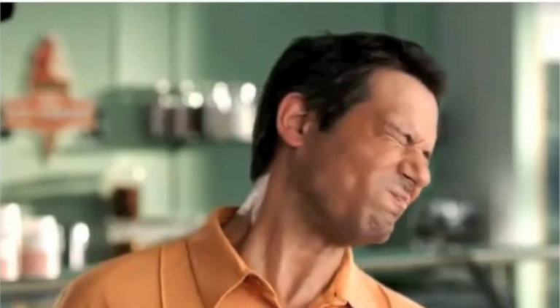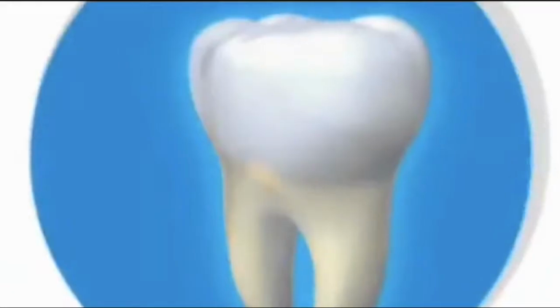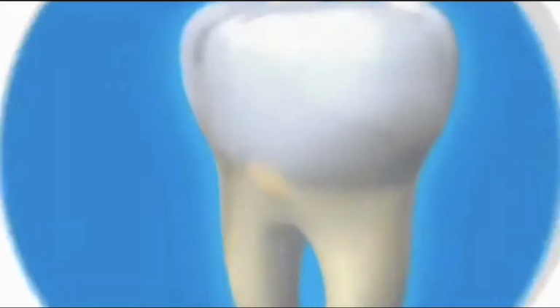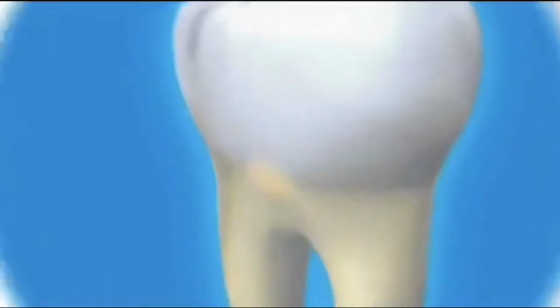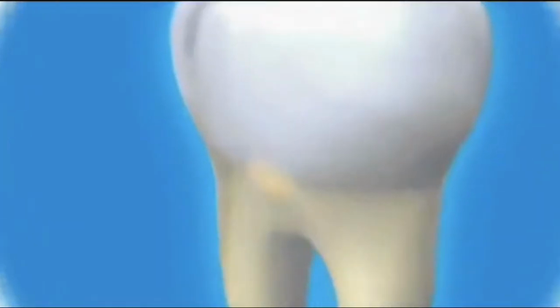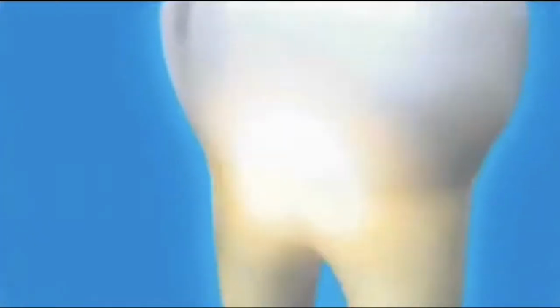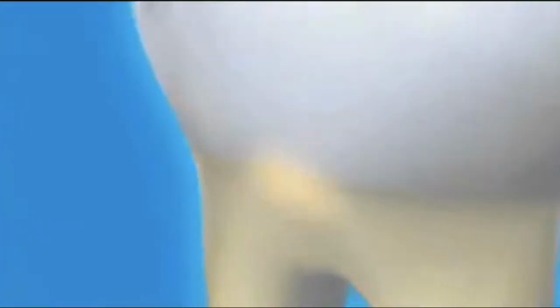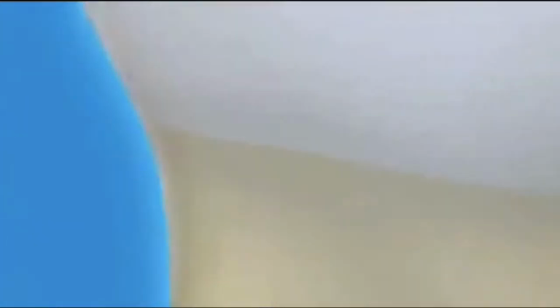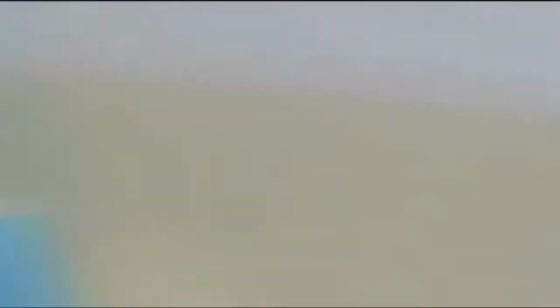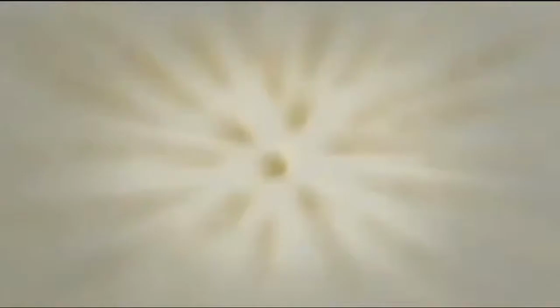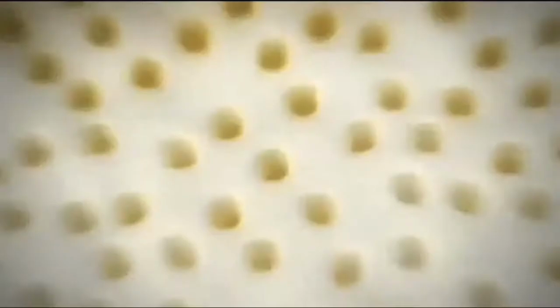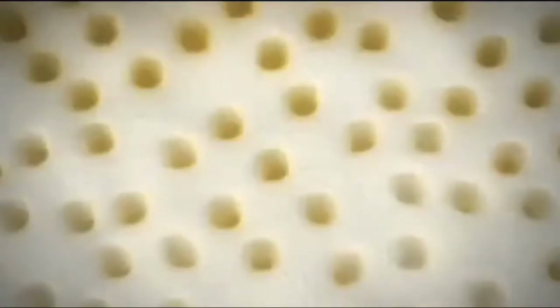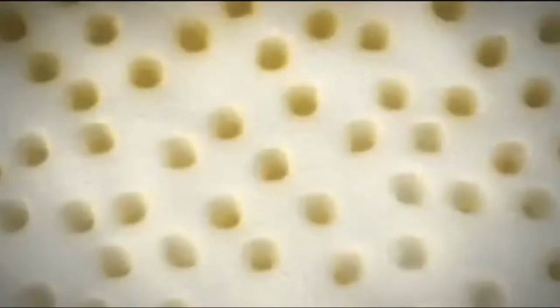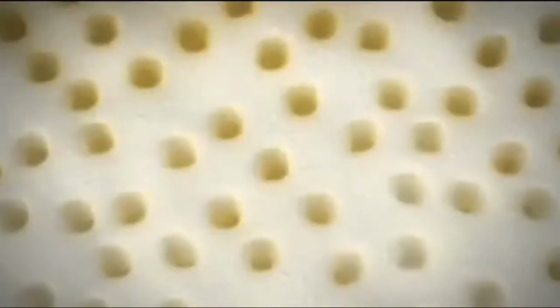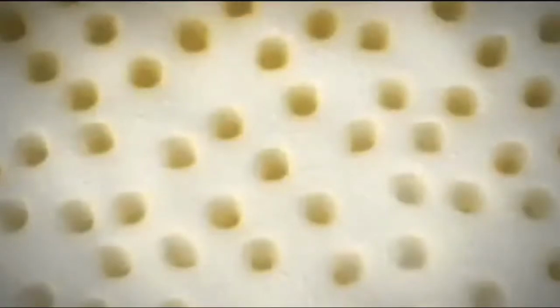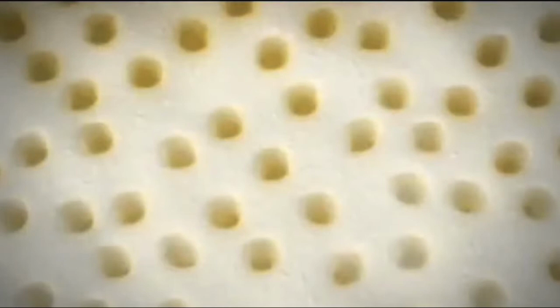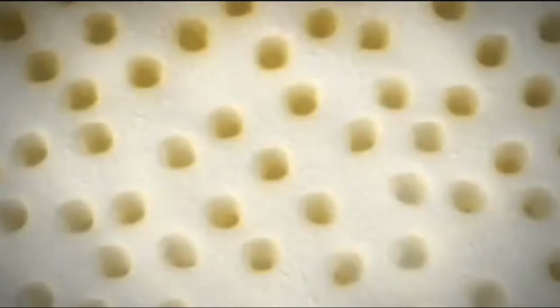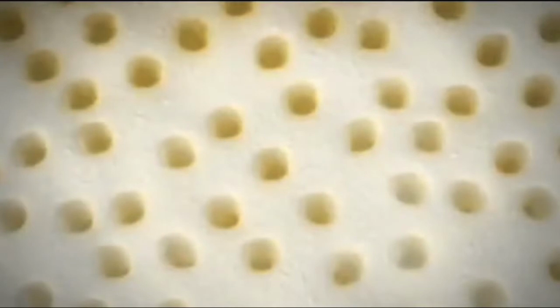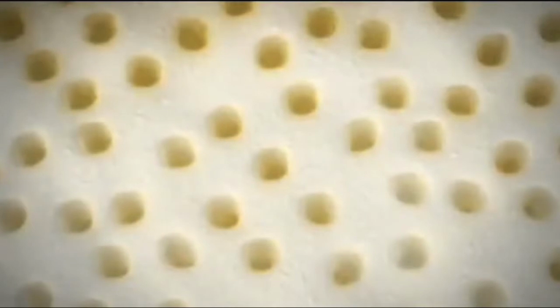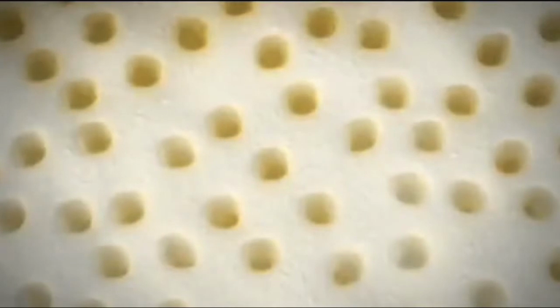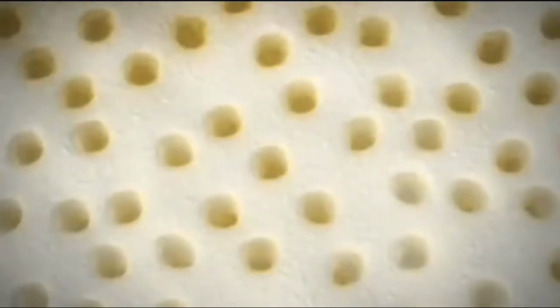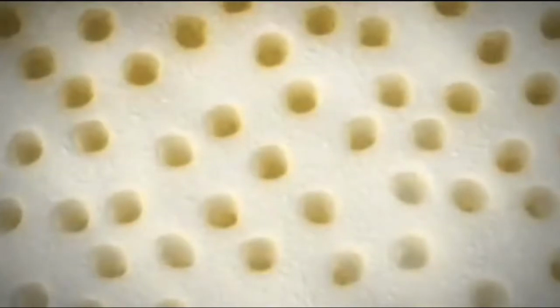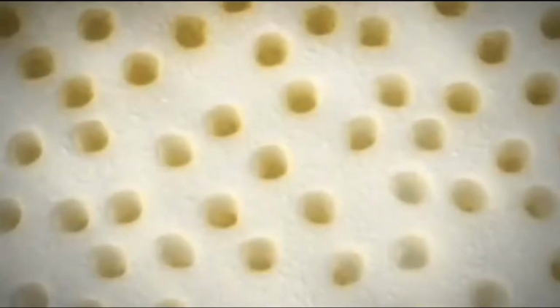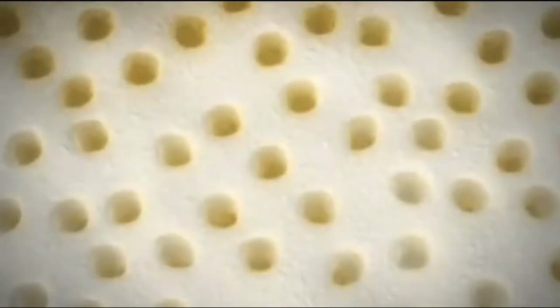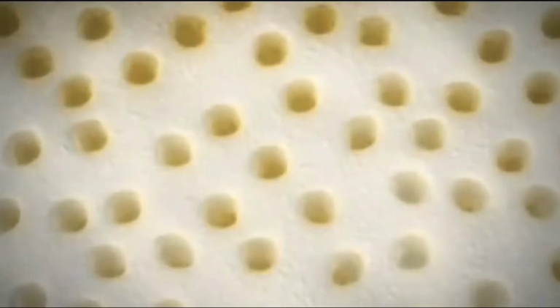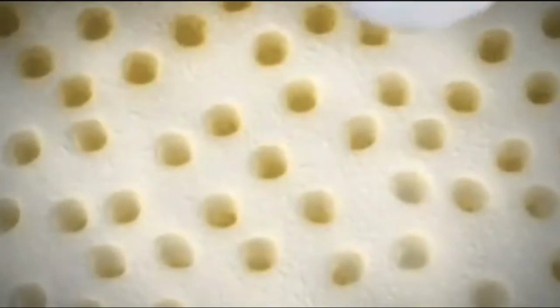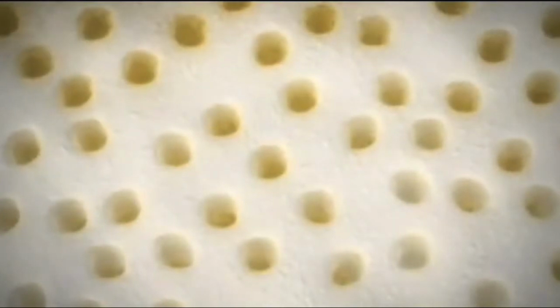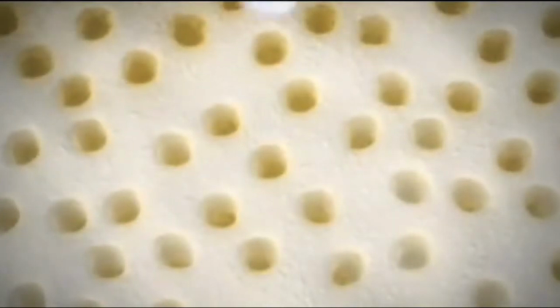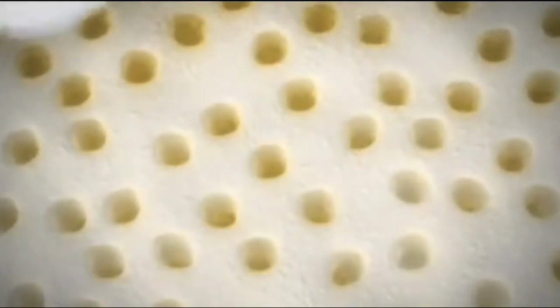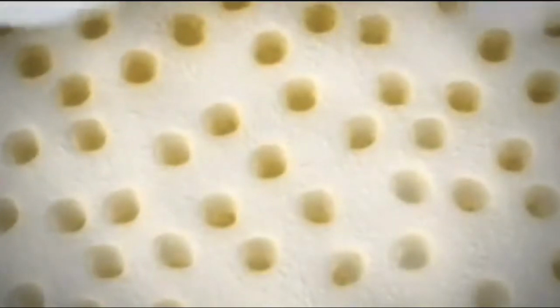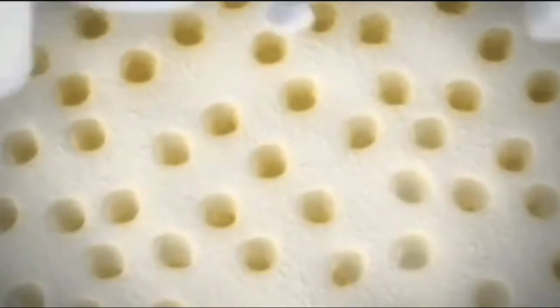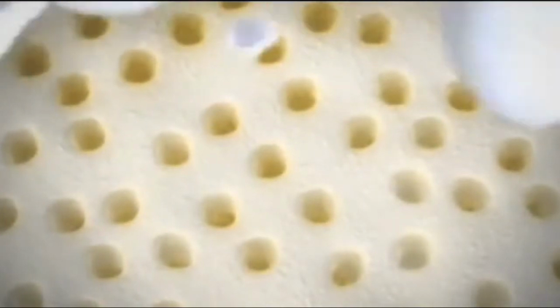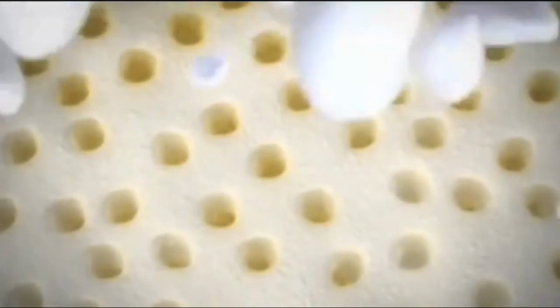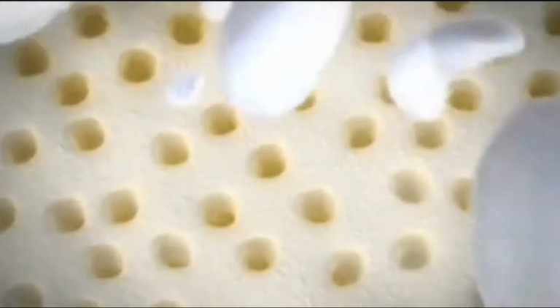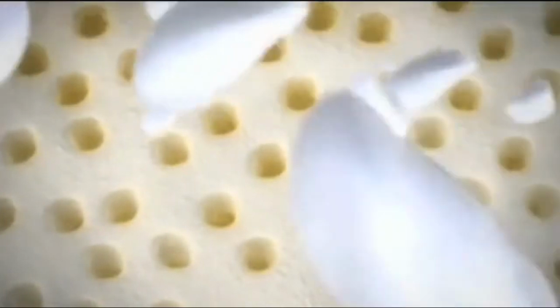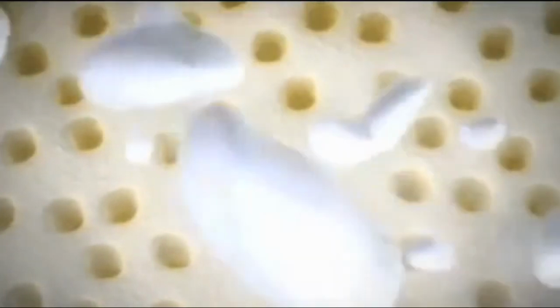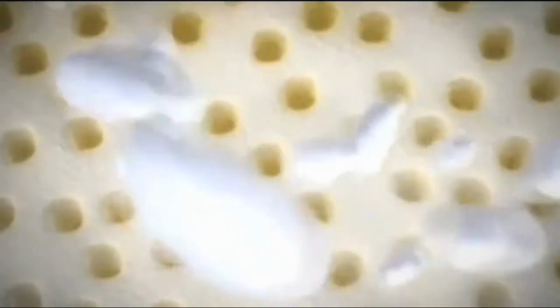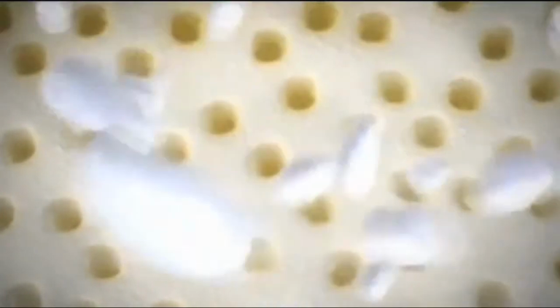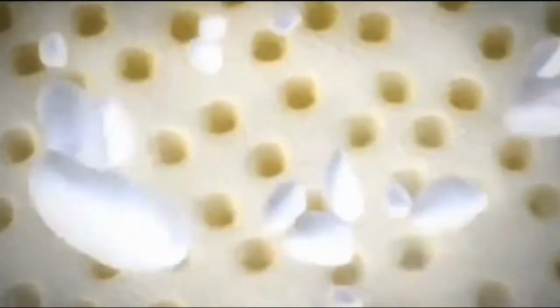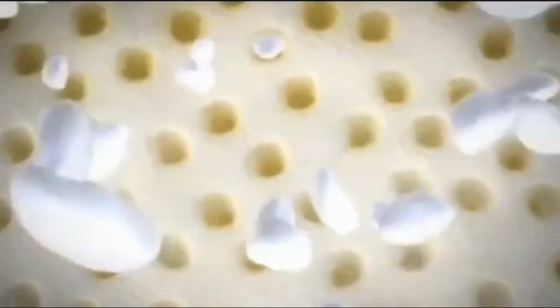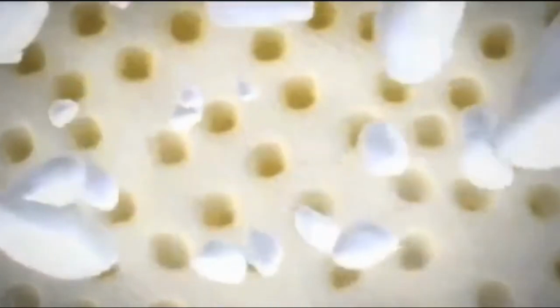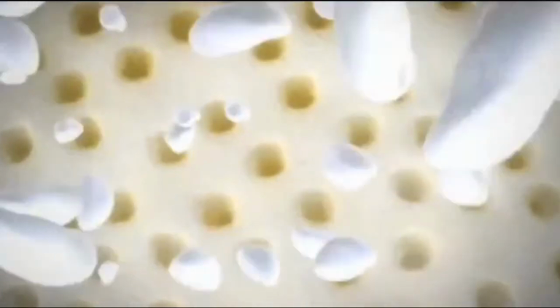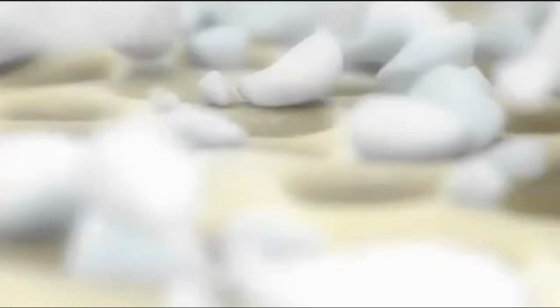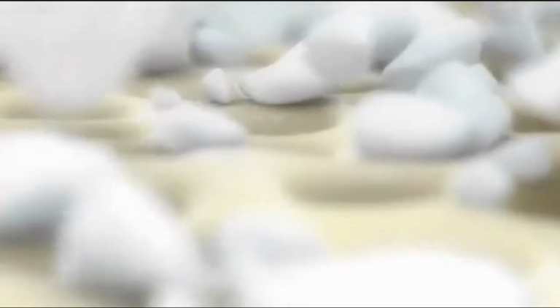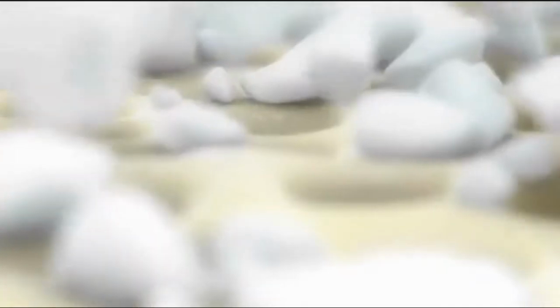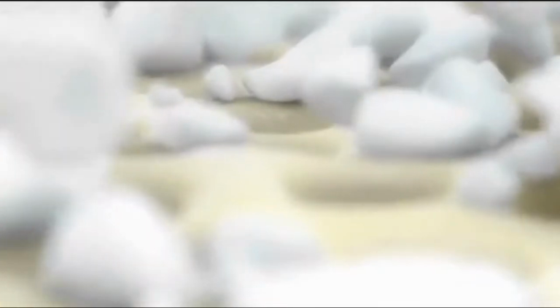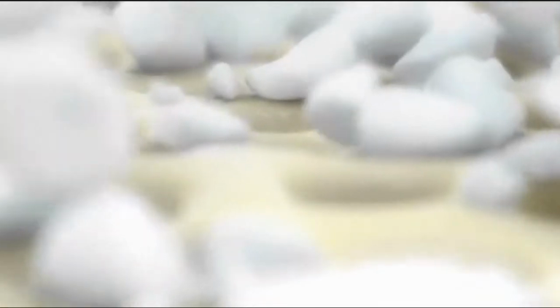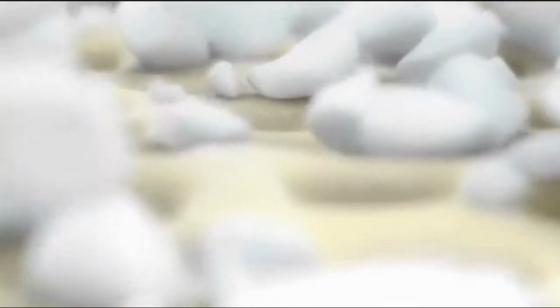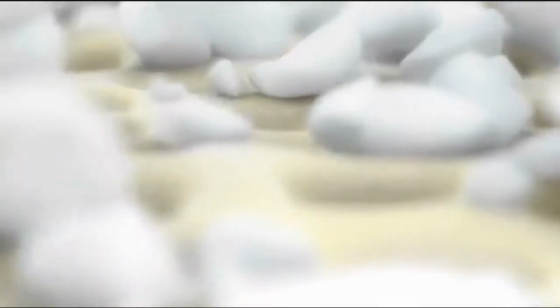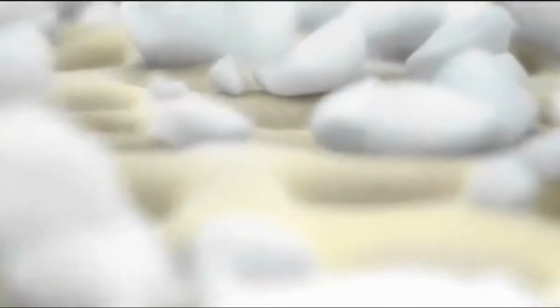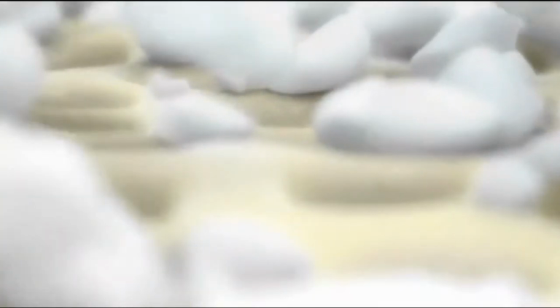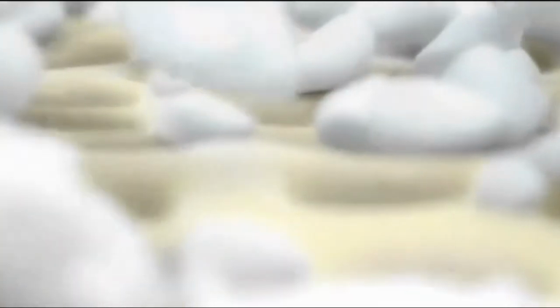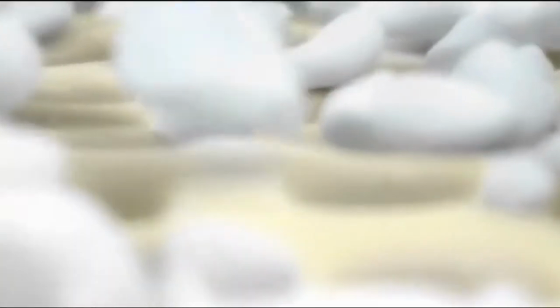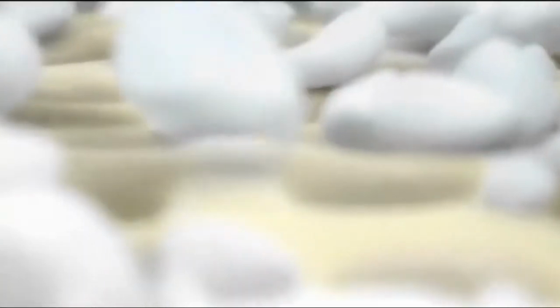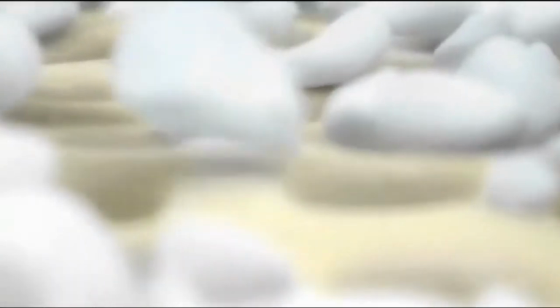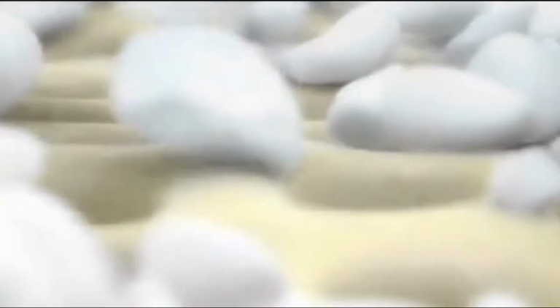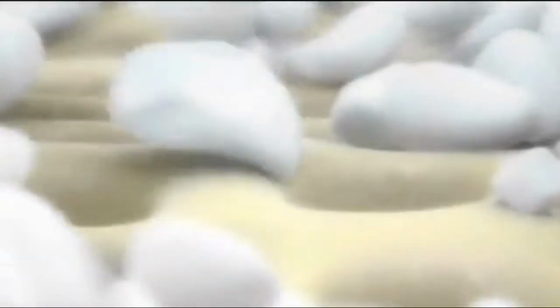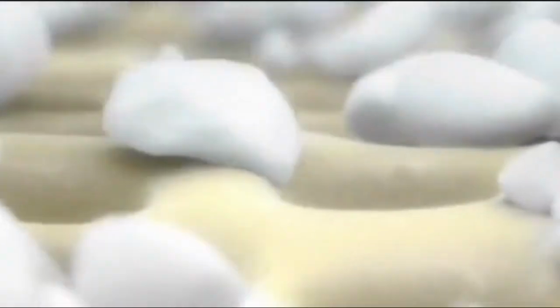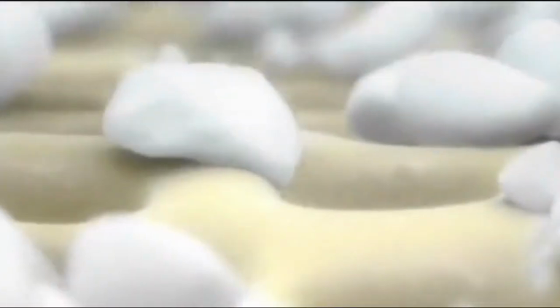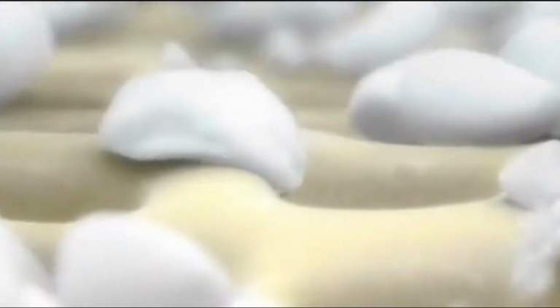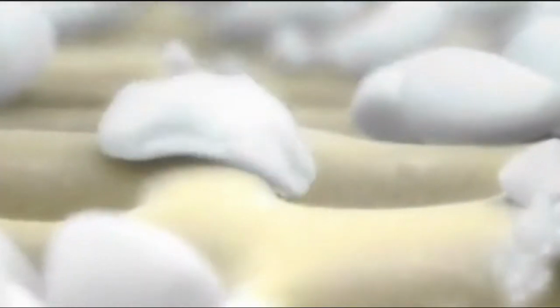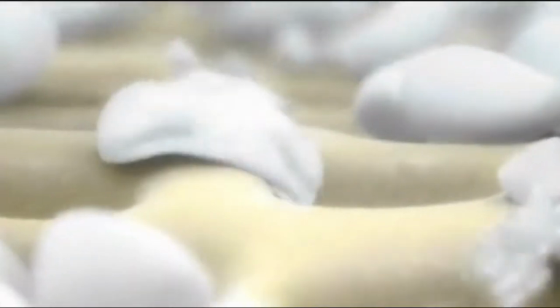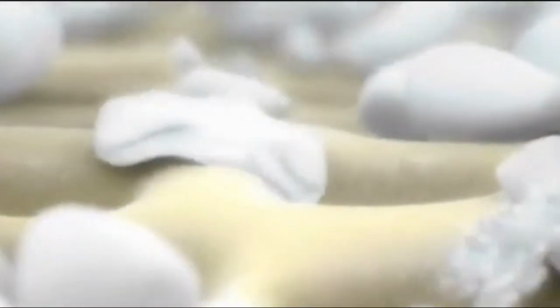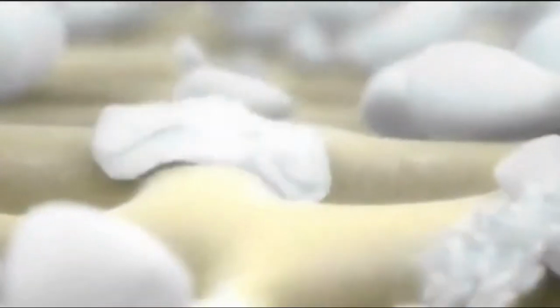This is why research is being done to learn more about how dentin tubules can be prevented from being exposed.